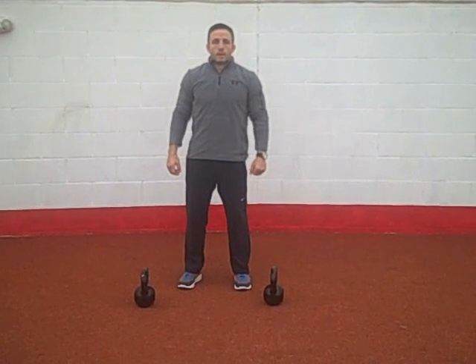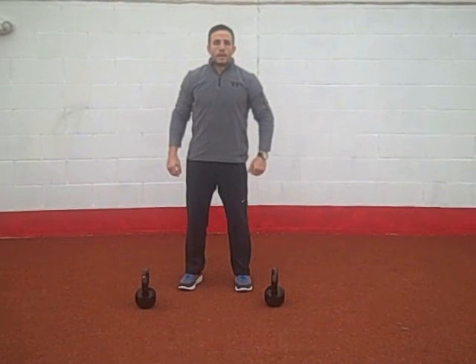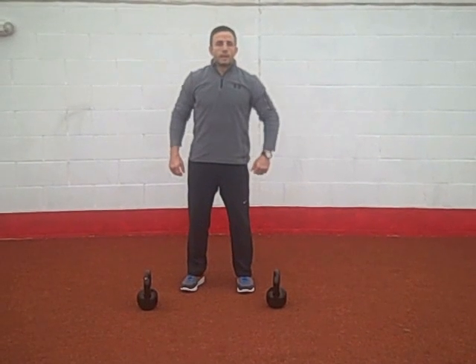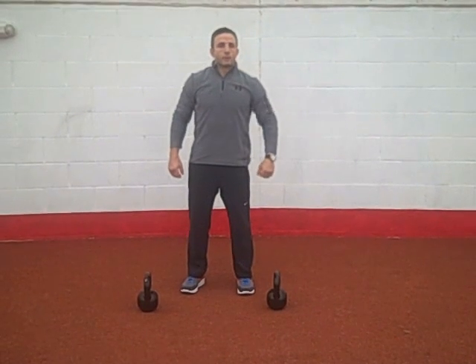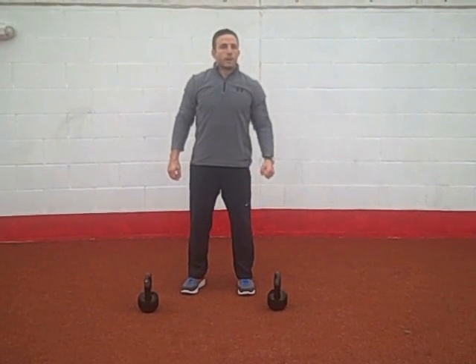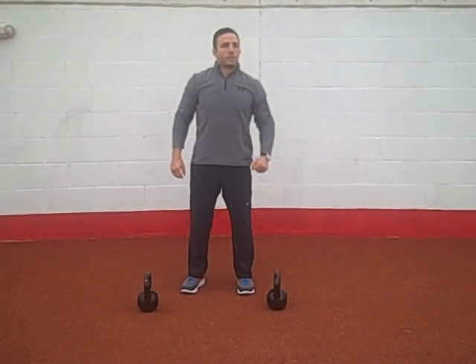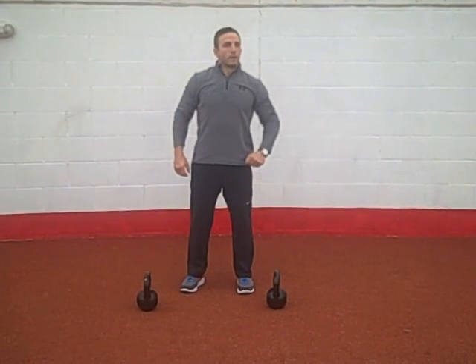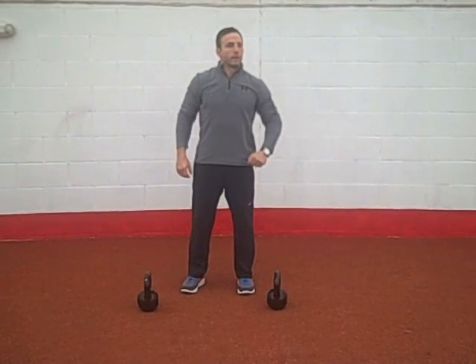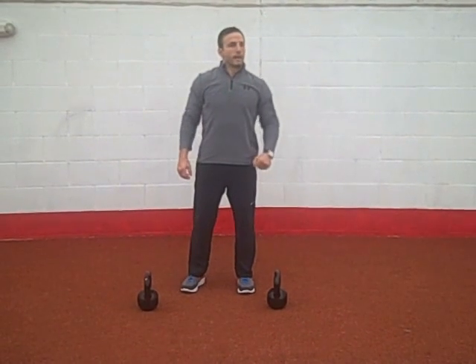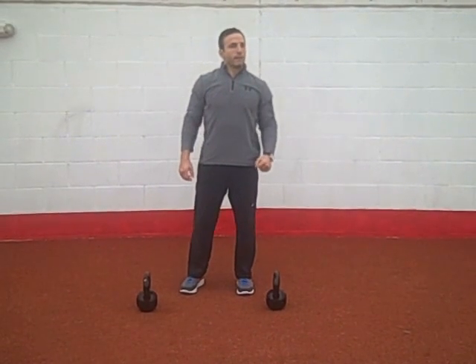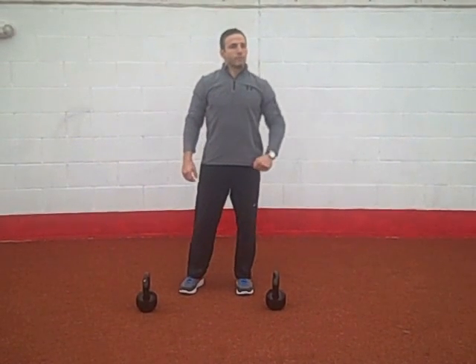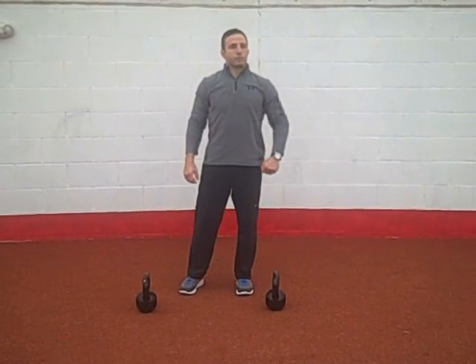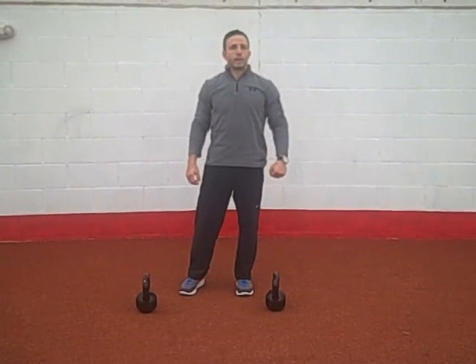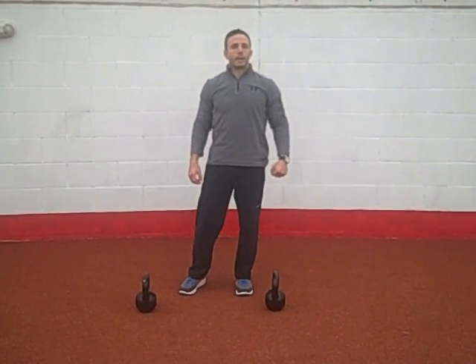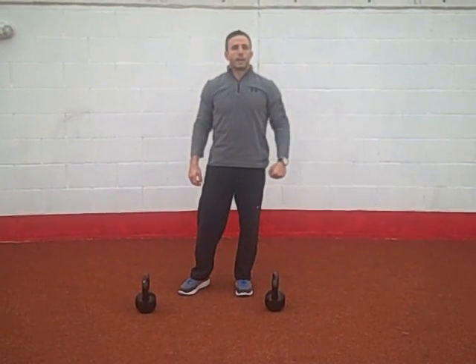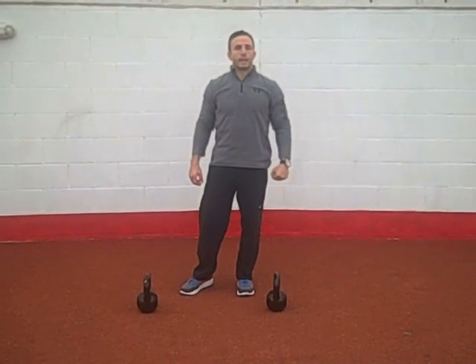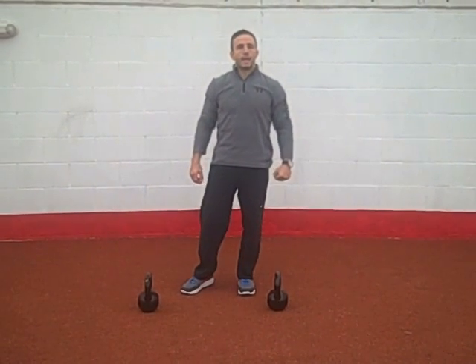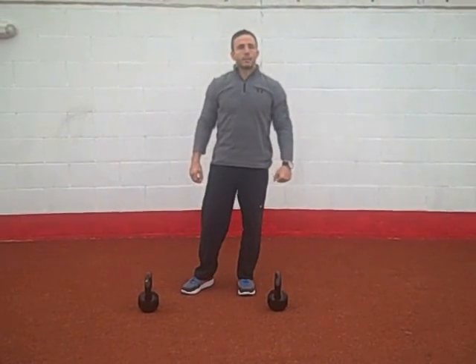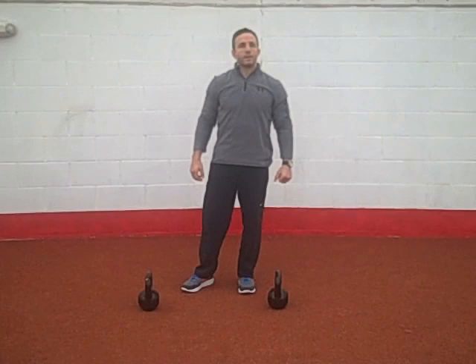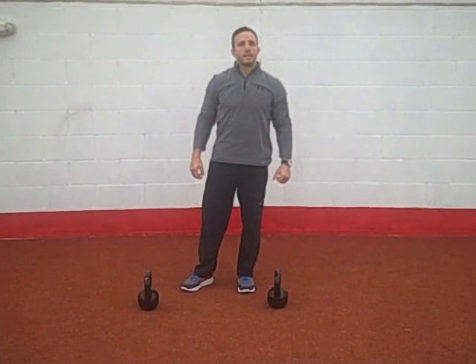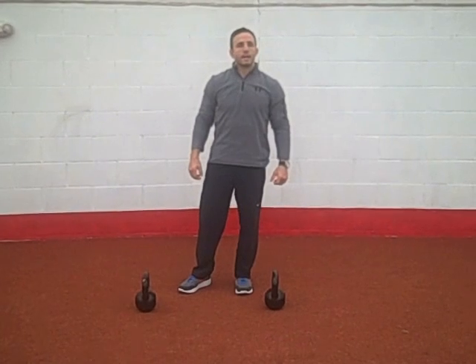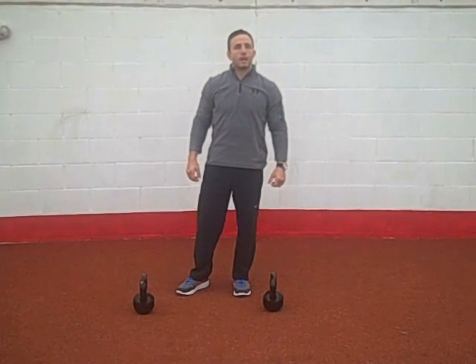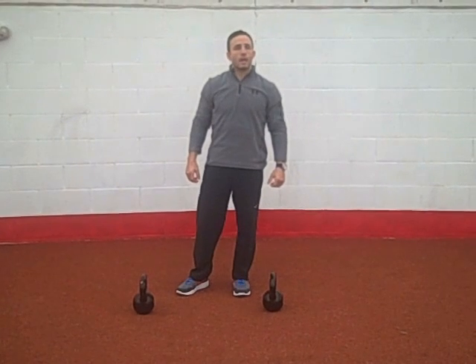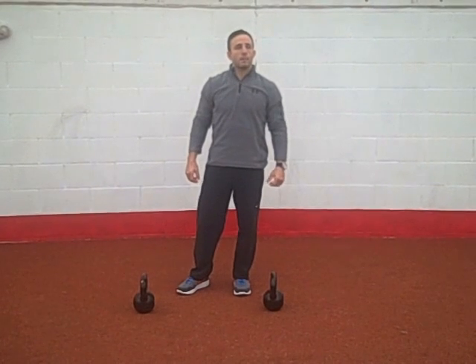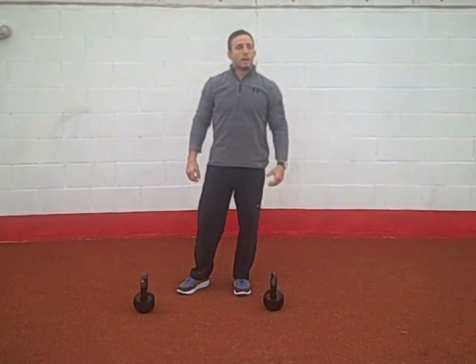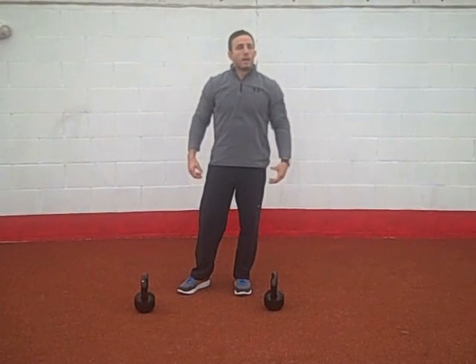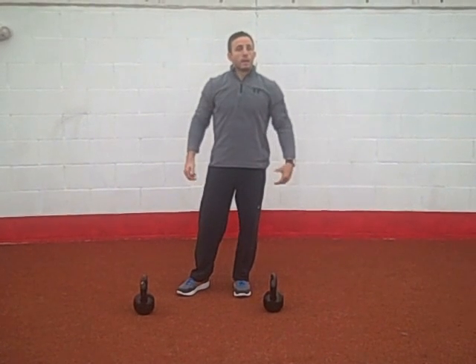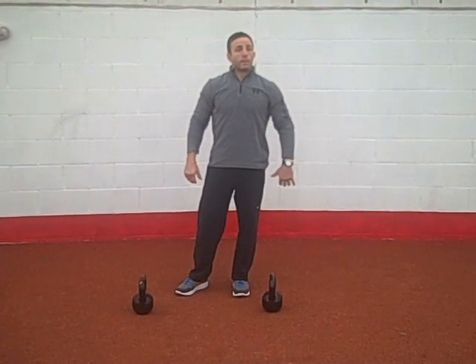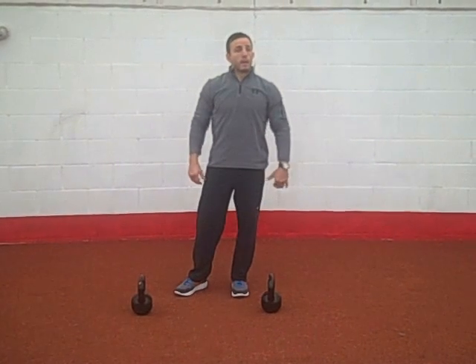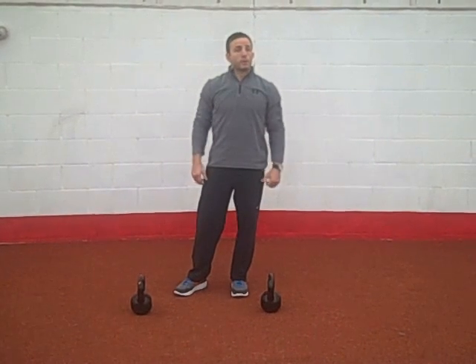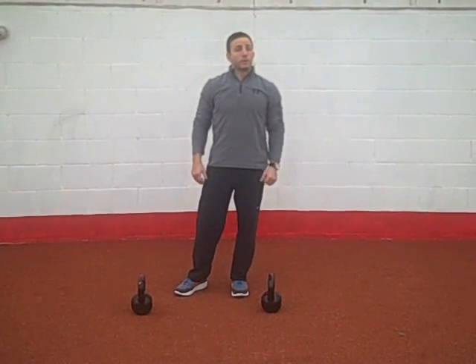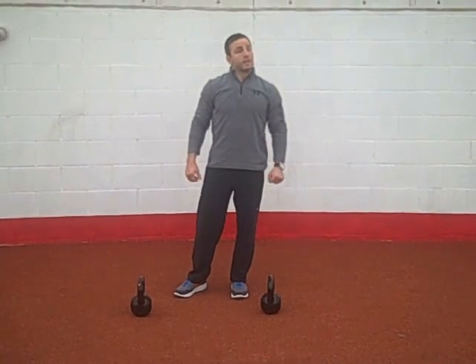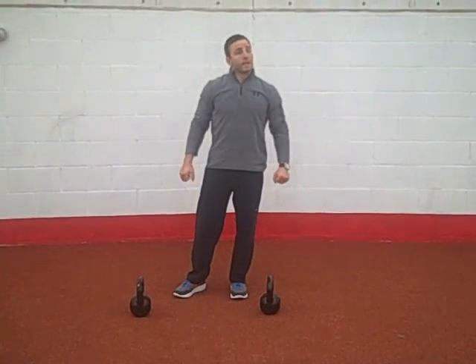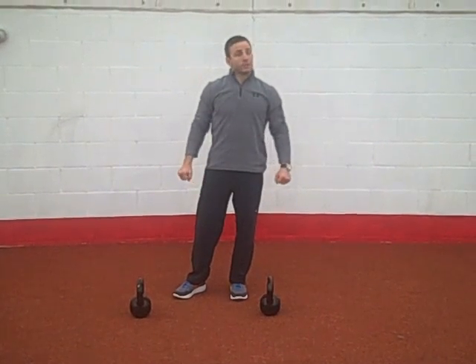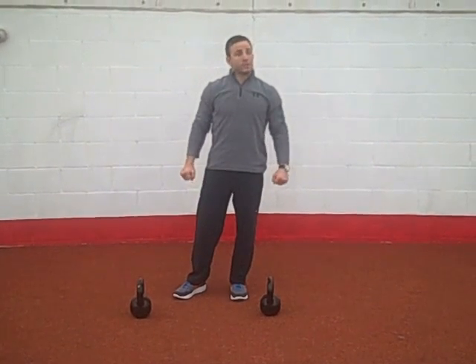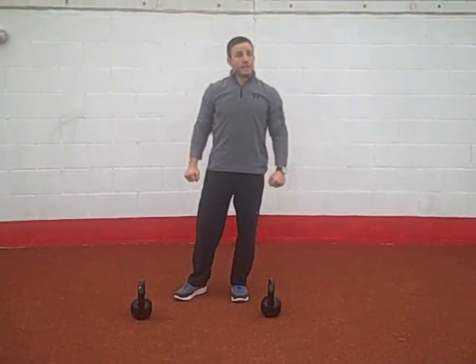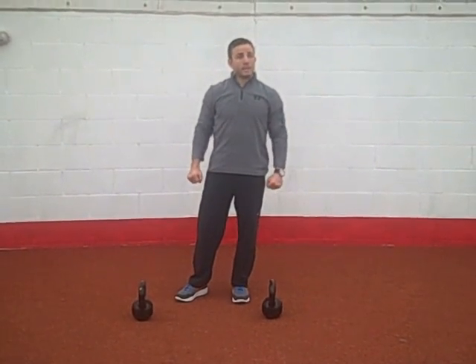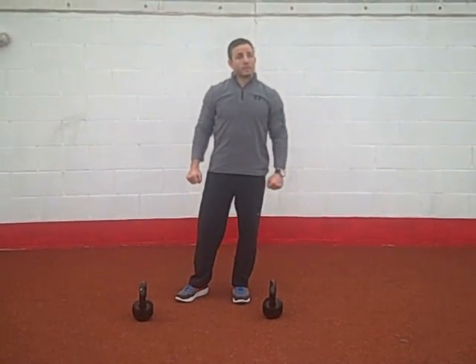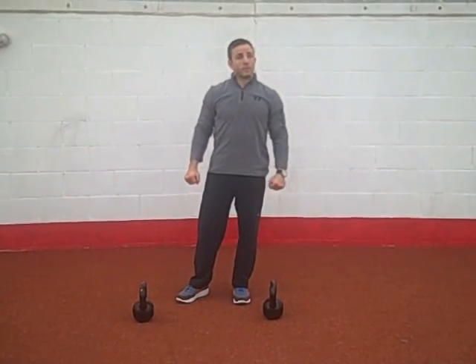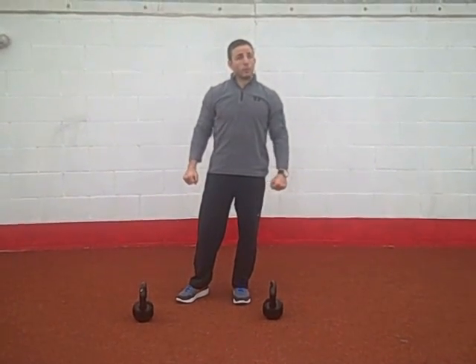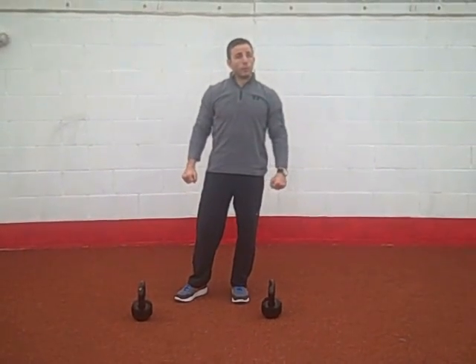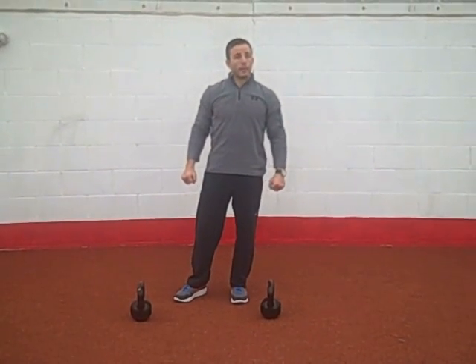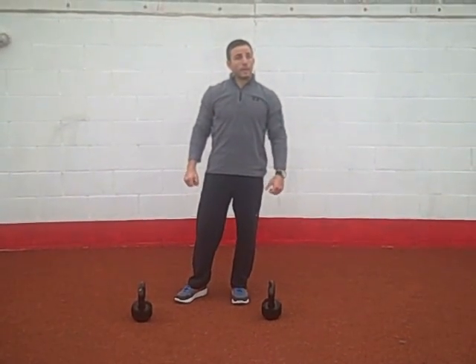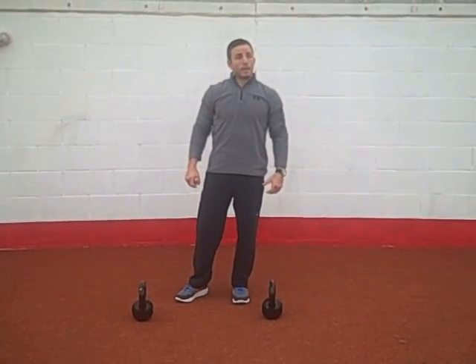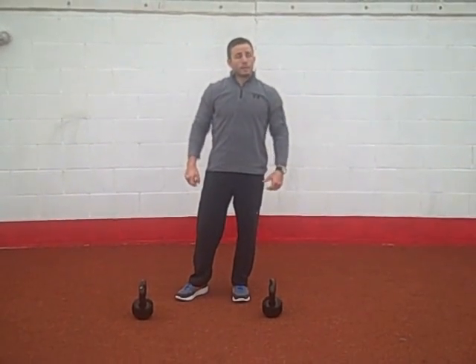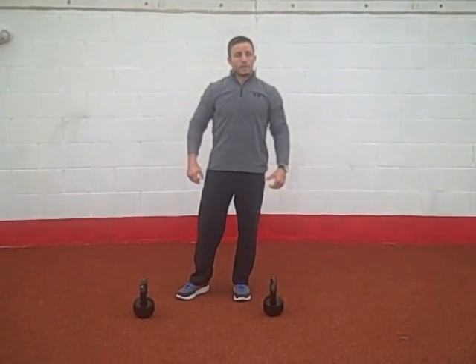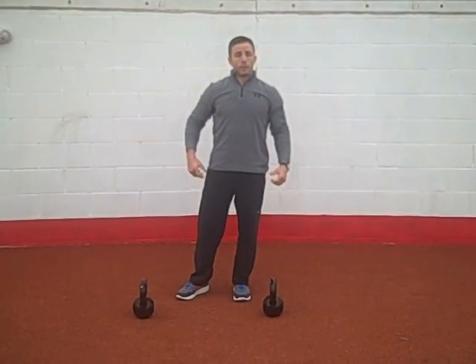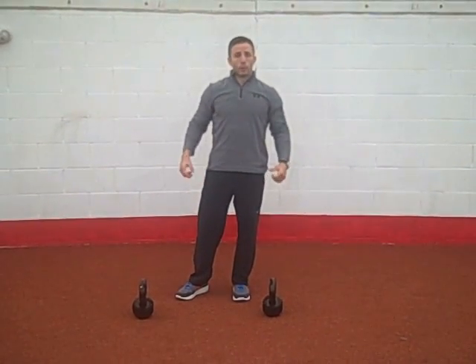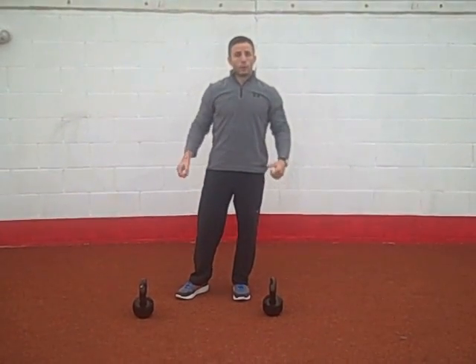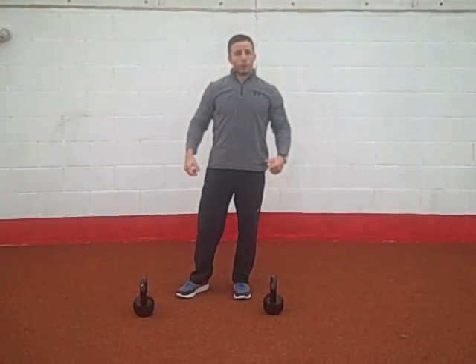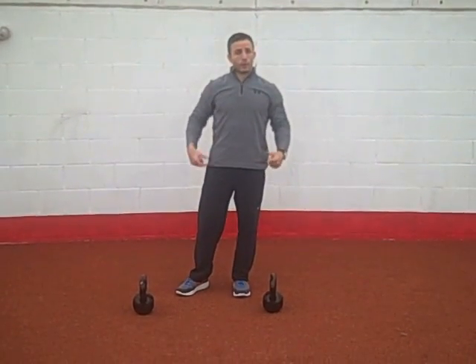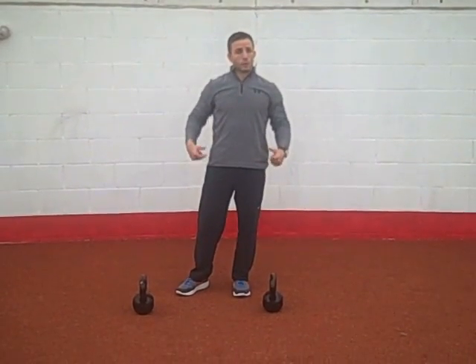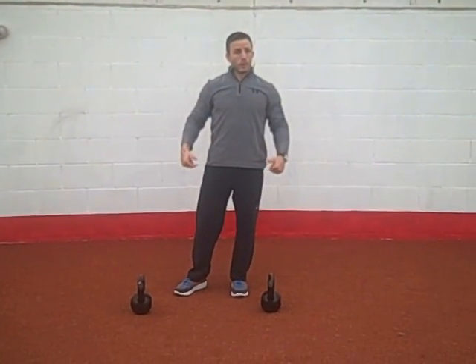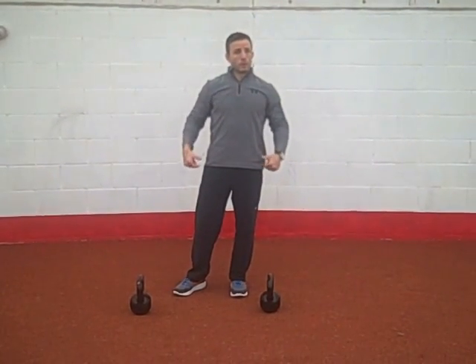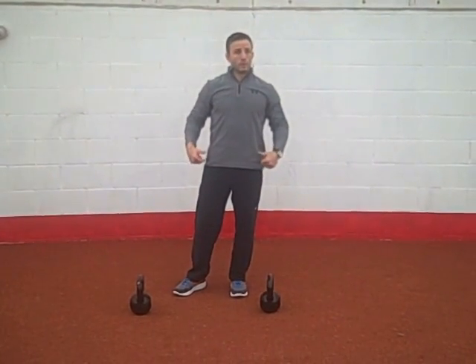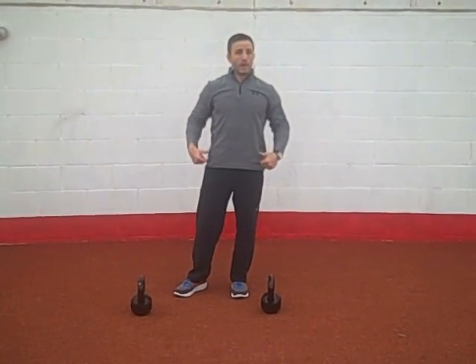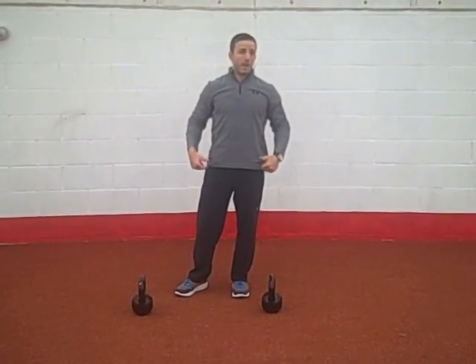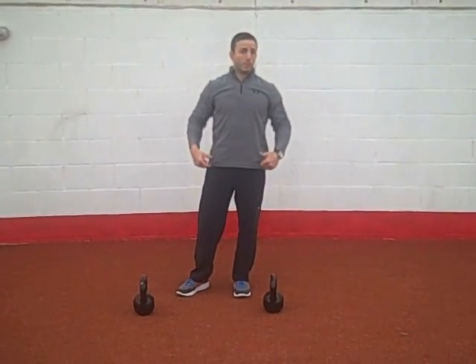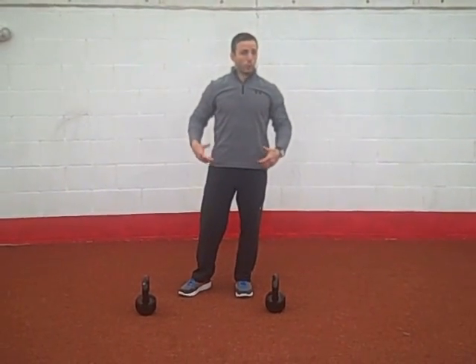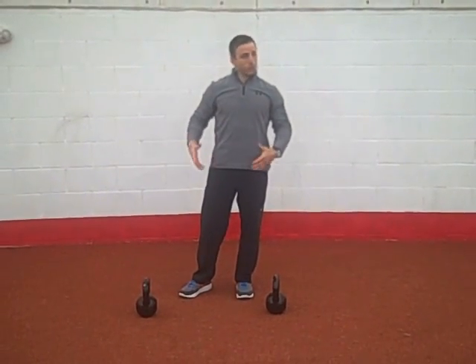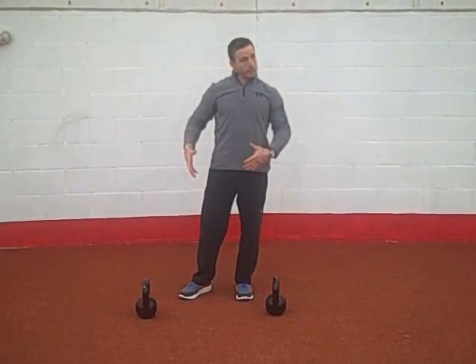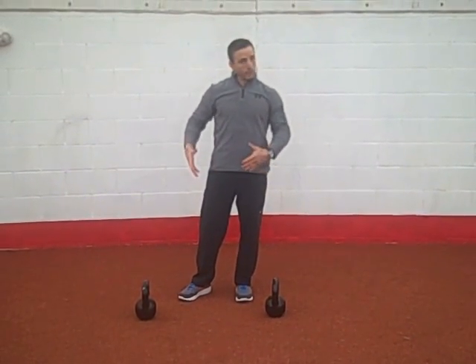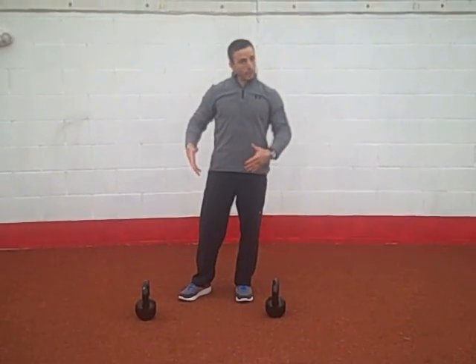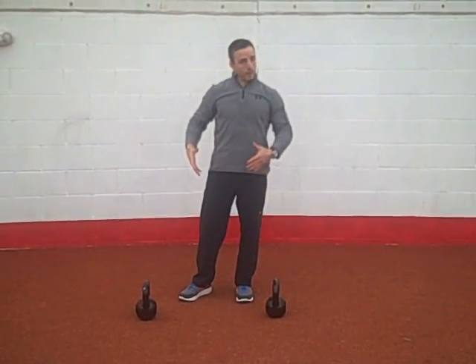Hey, it's Ryan Miller again from TrainingLikeAnAthlete.com, coming at you with the exercise of the week. Today we're going to do an explosive high pull with kettlebells.